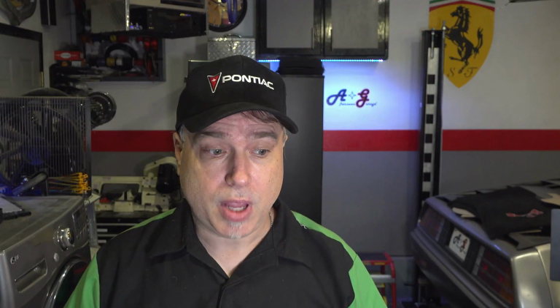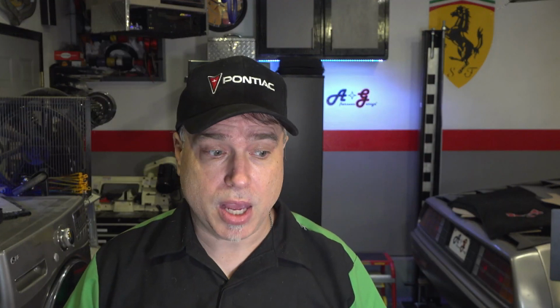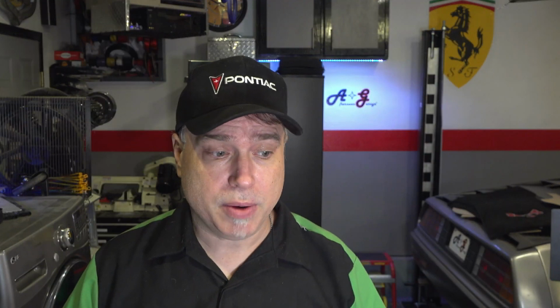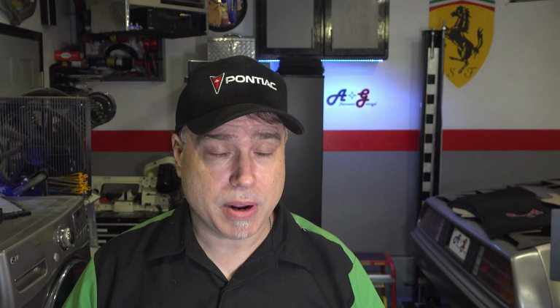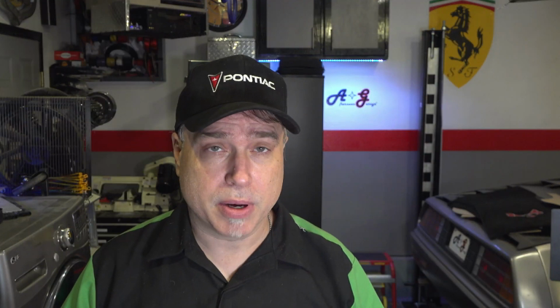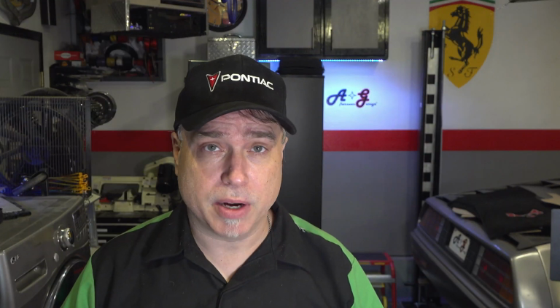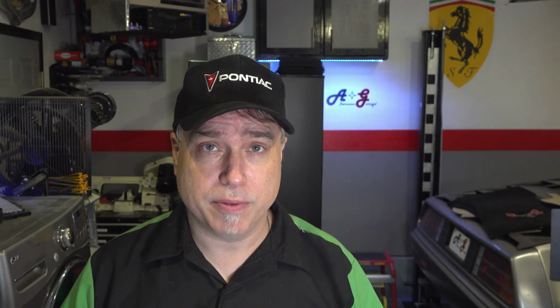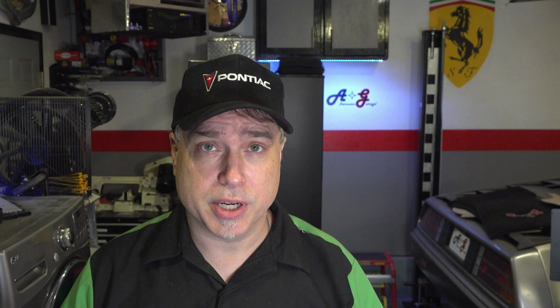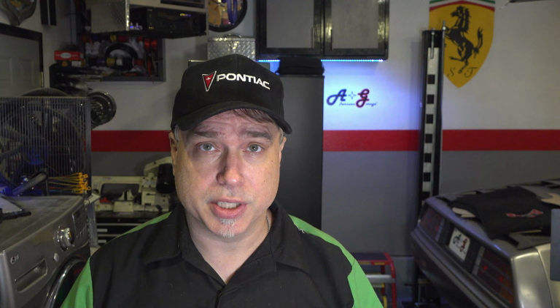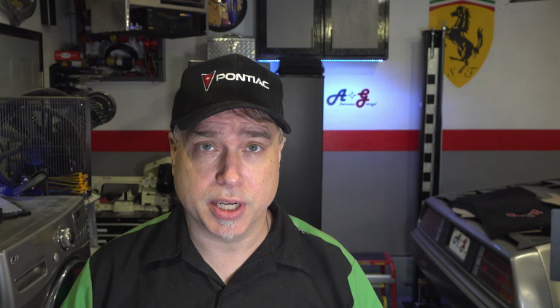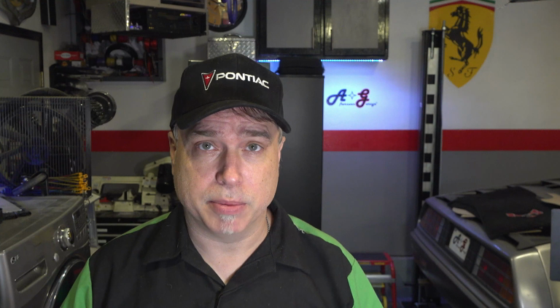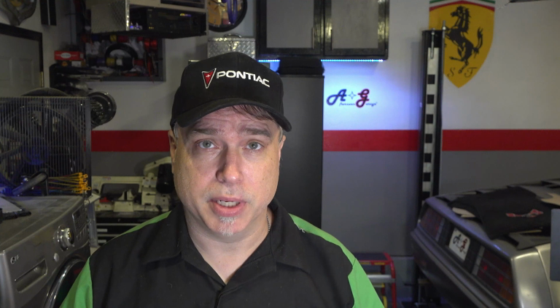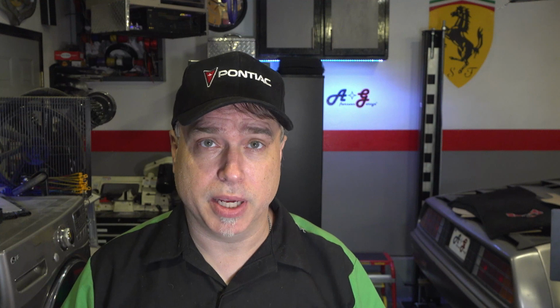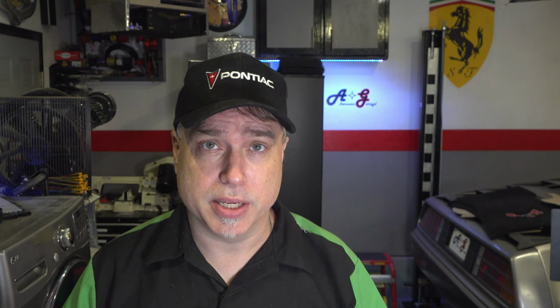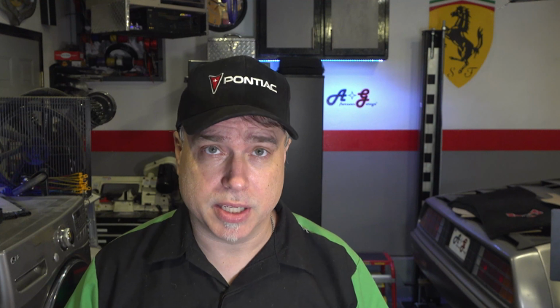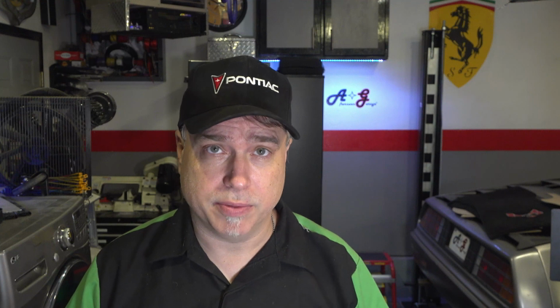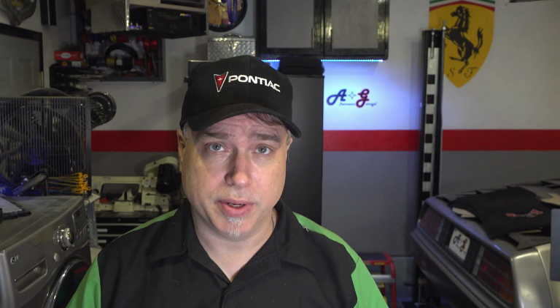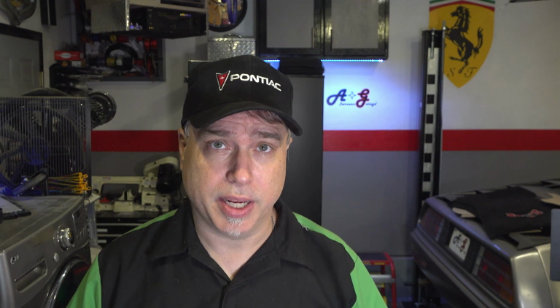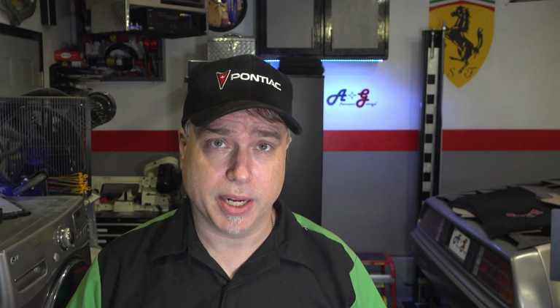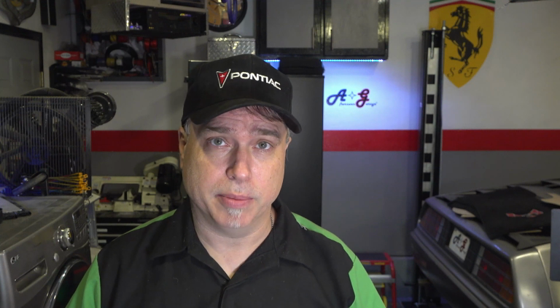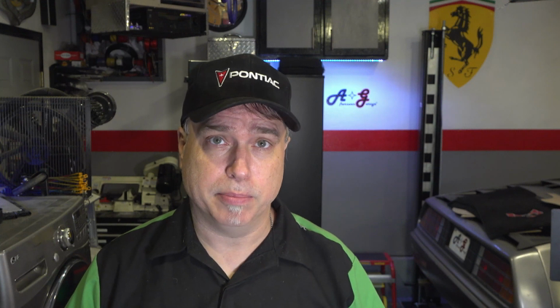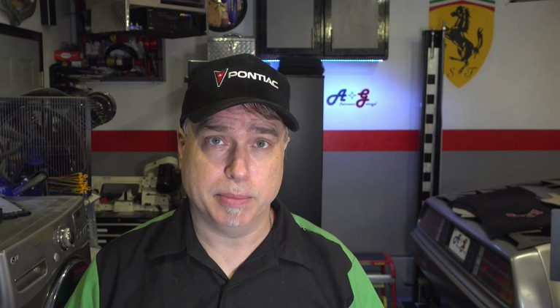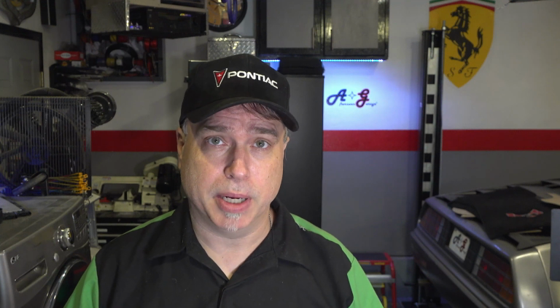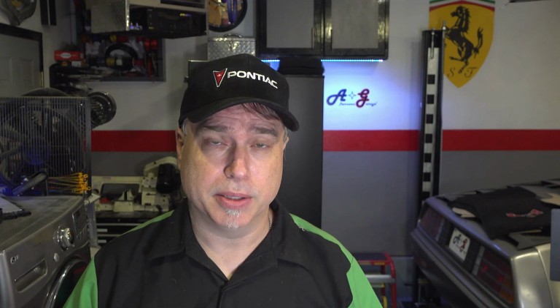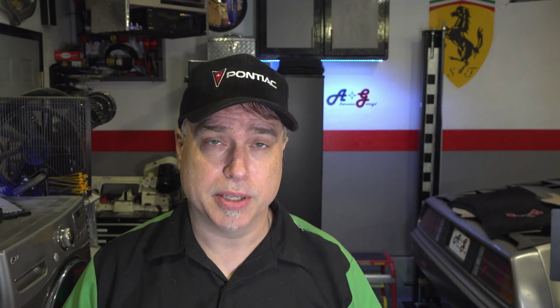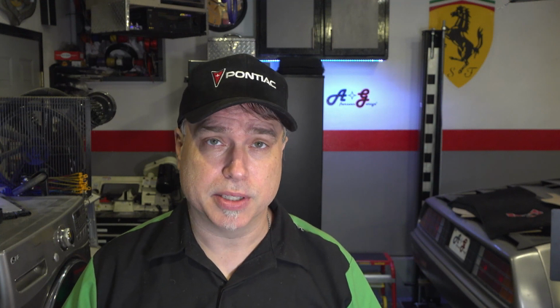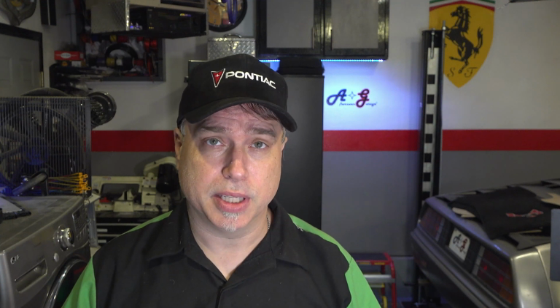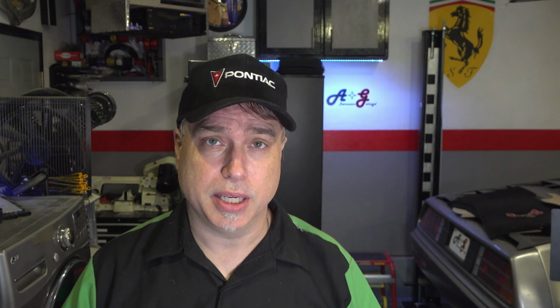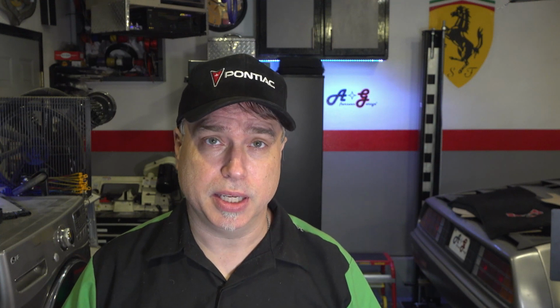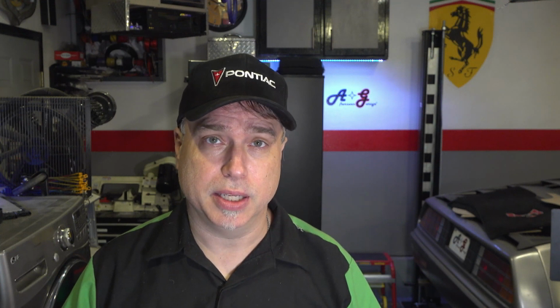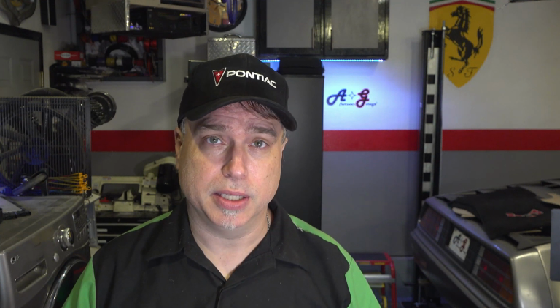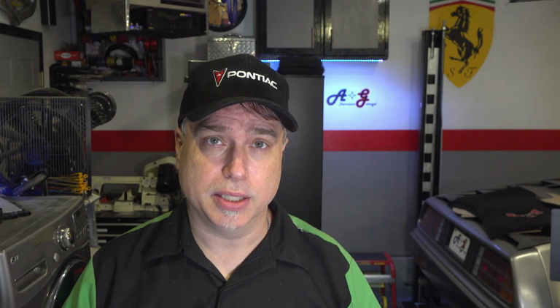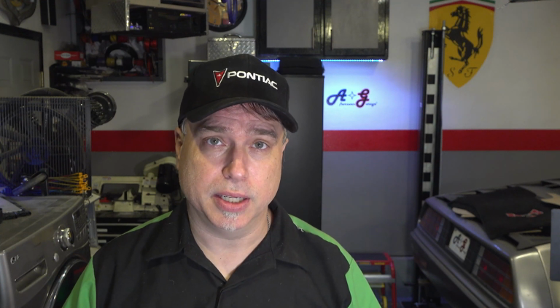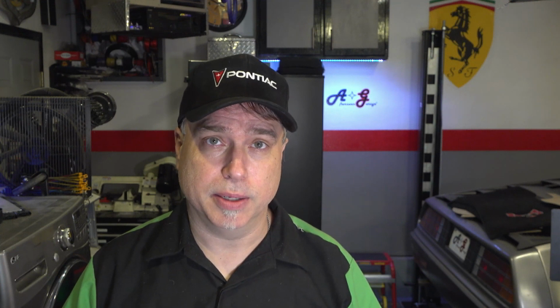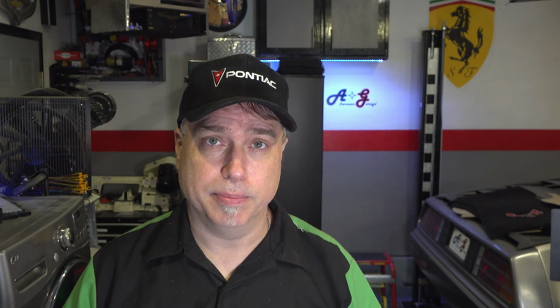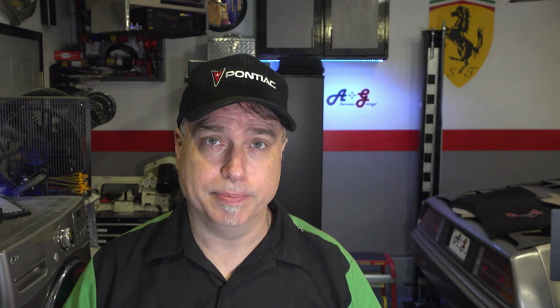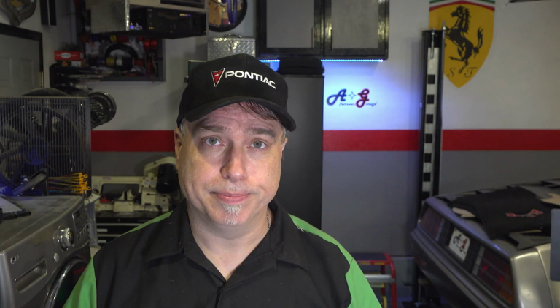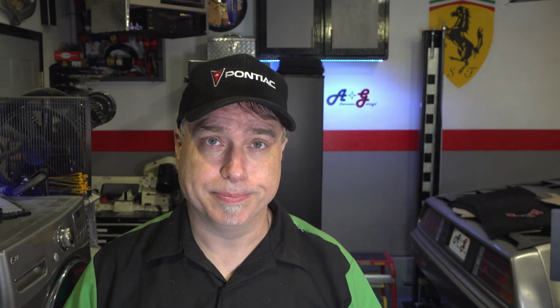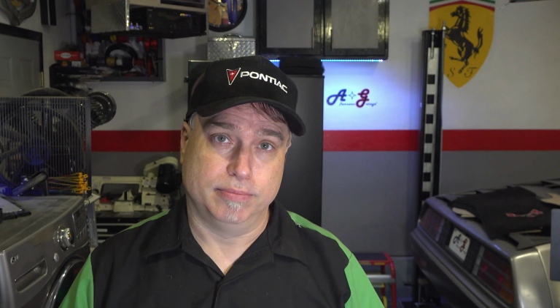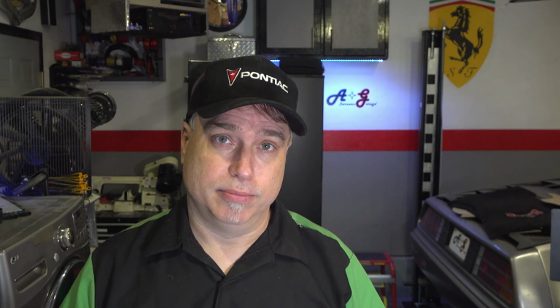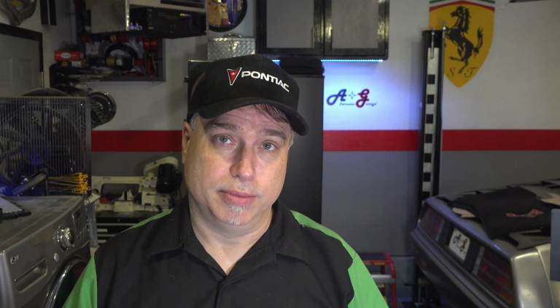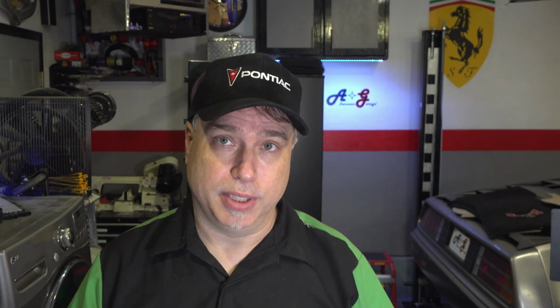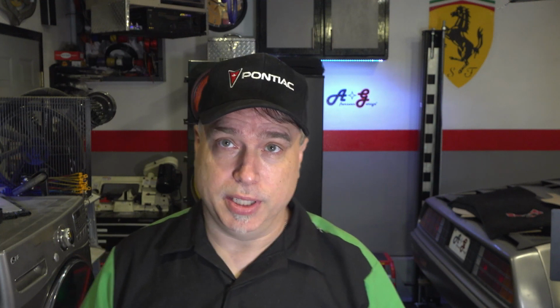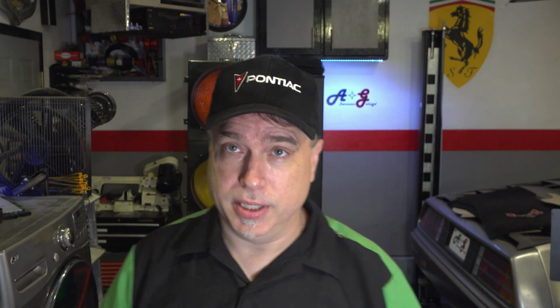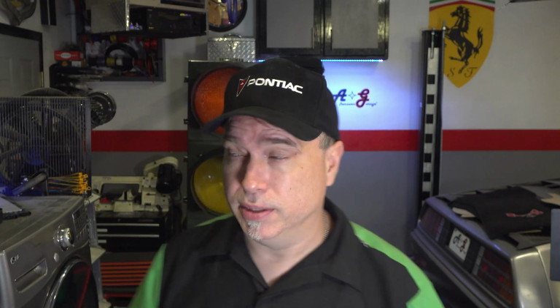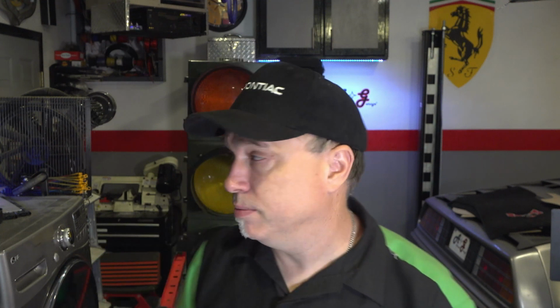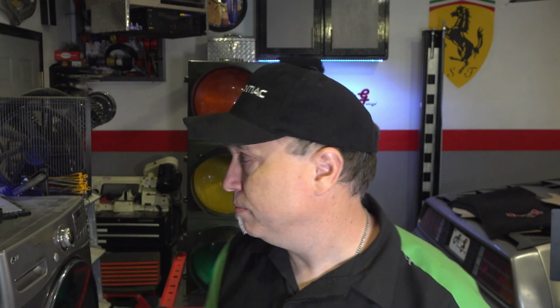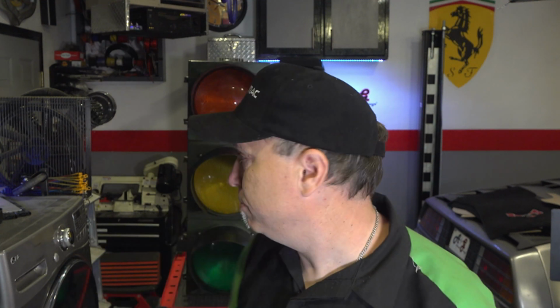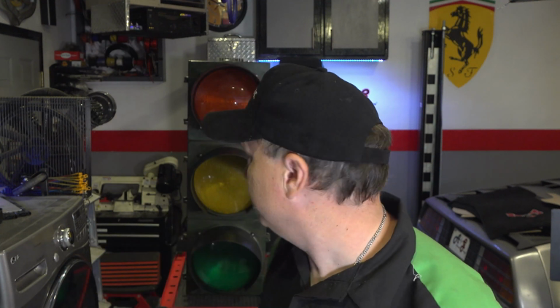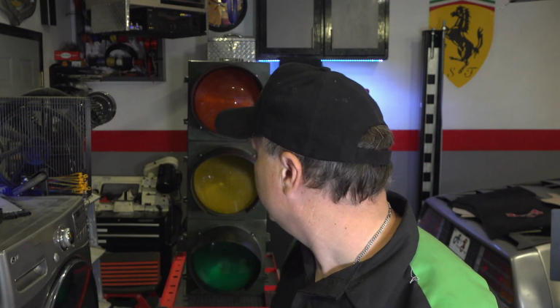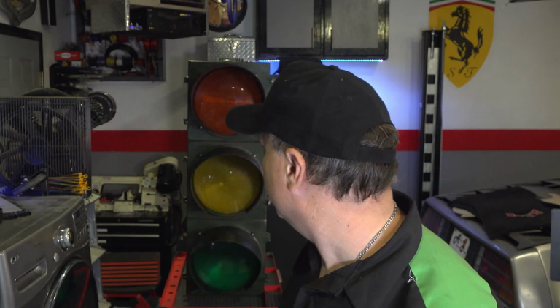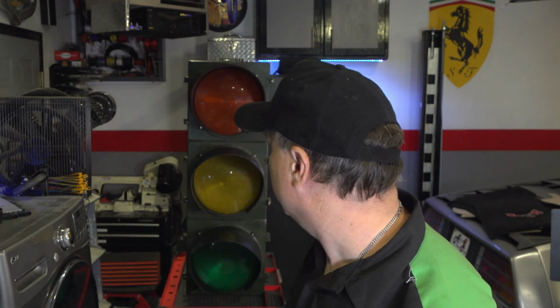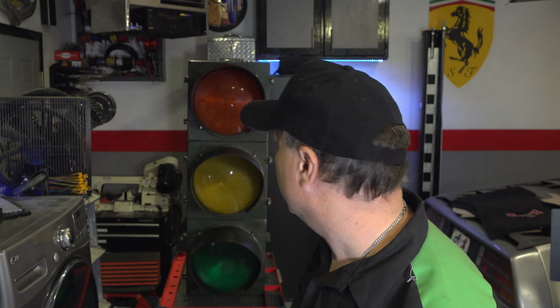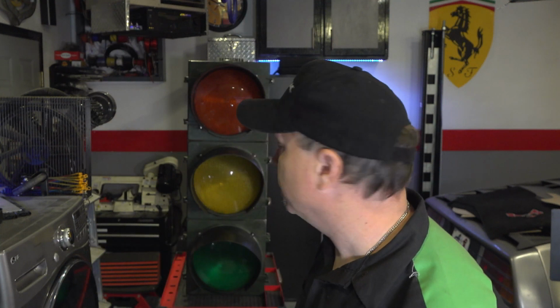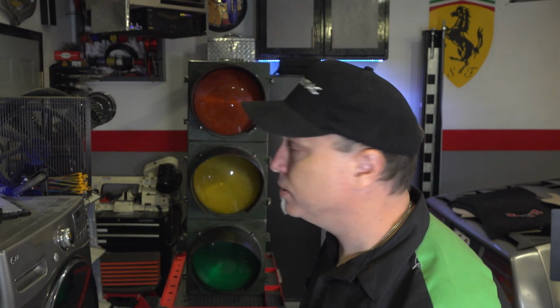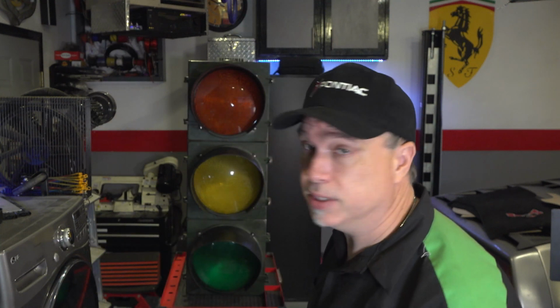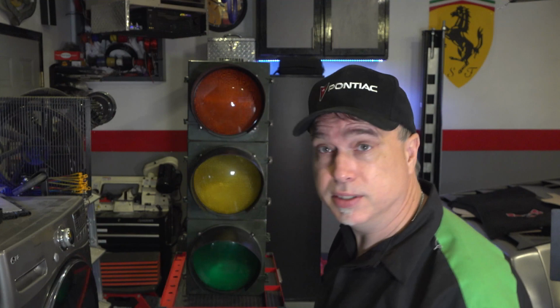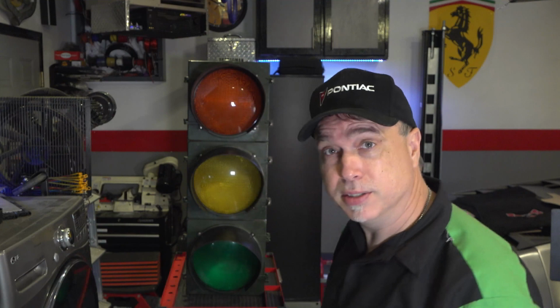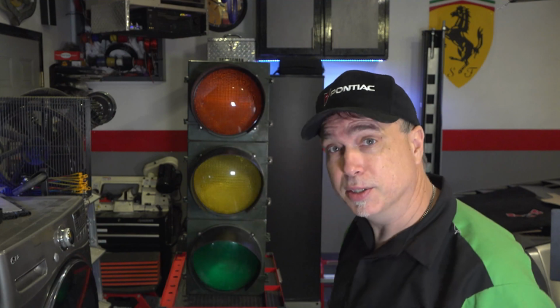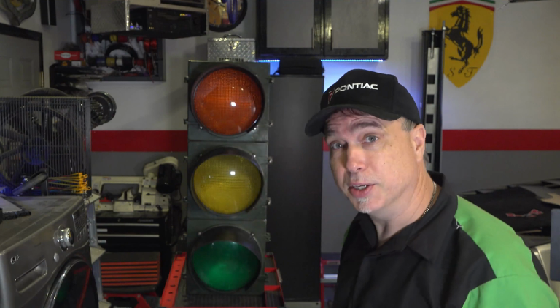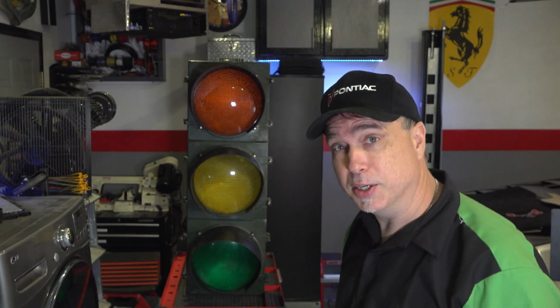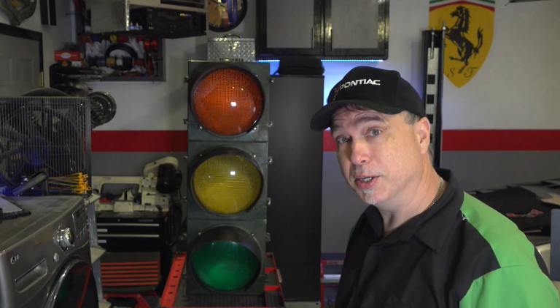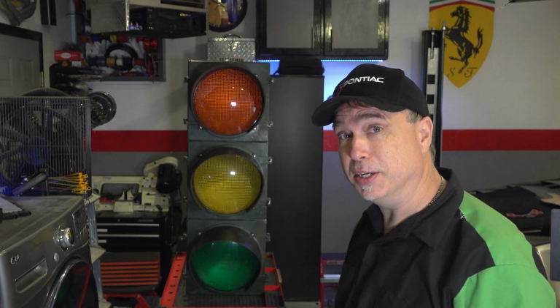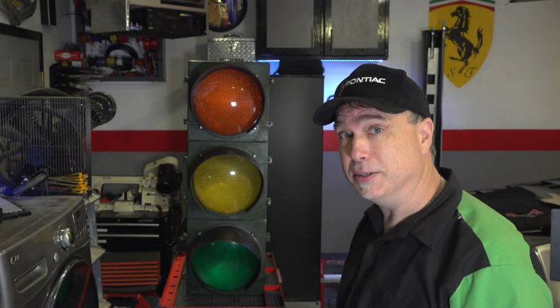Anyway, we're going to finish it up today. See if we can't mount this thing and see if it works. It's looking good.